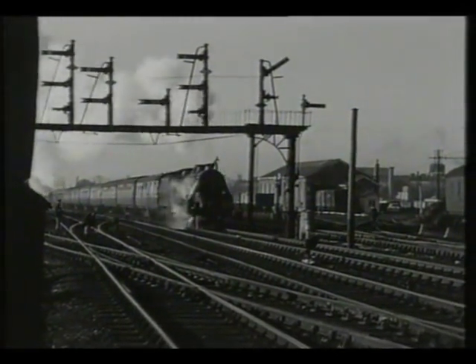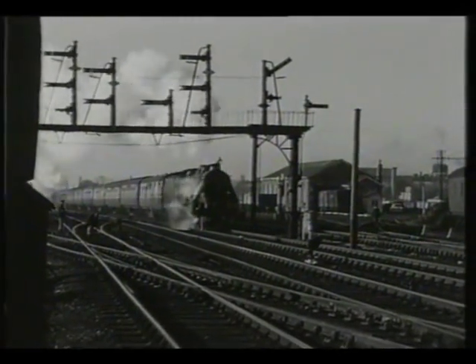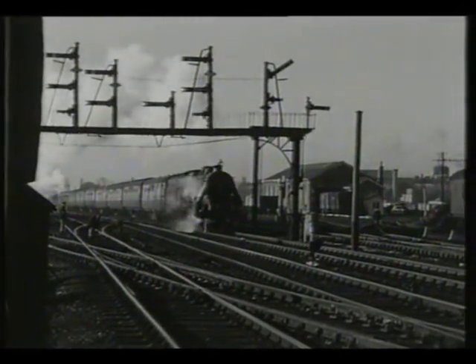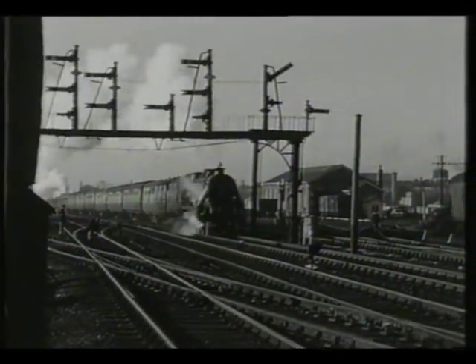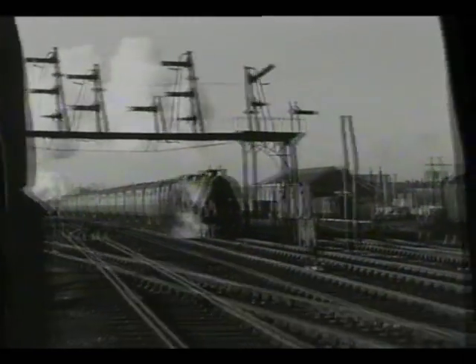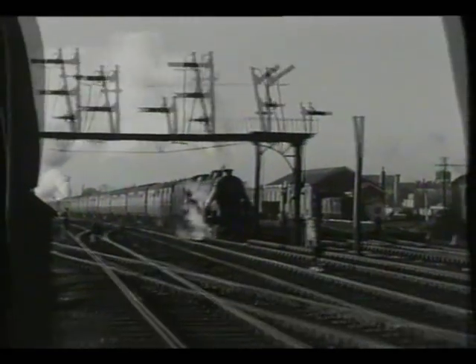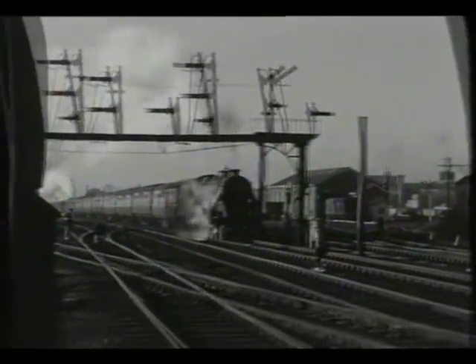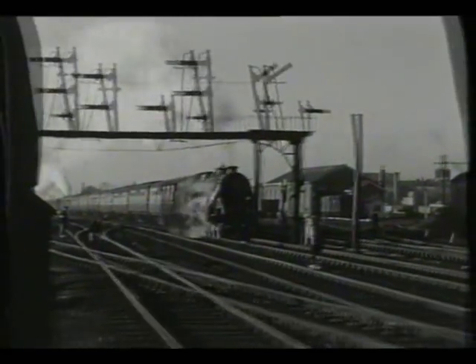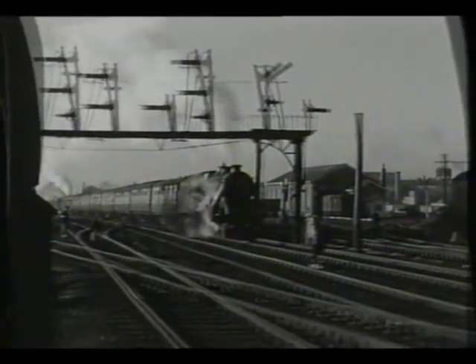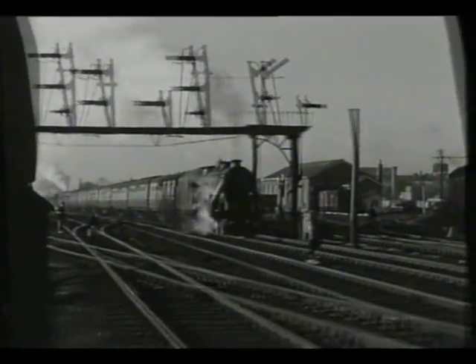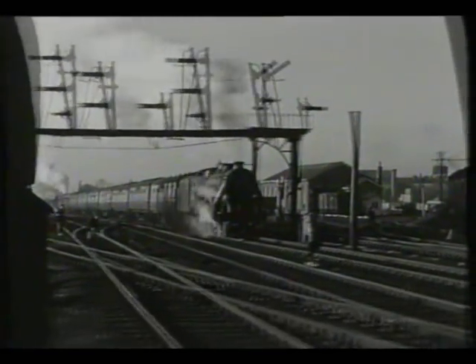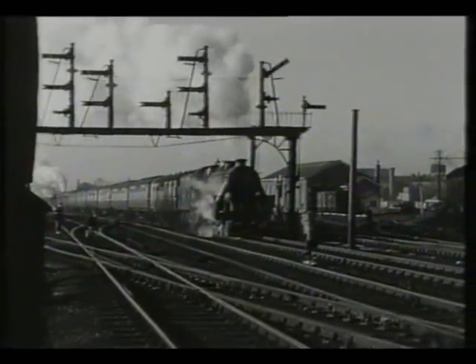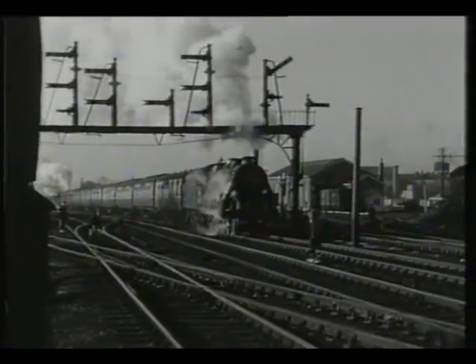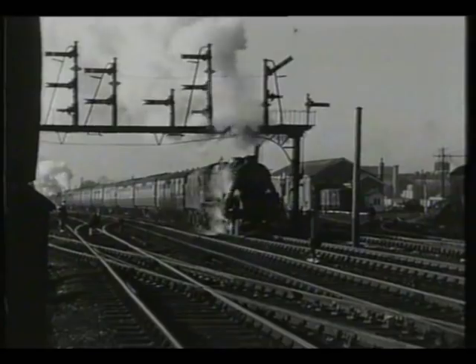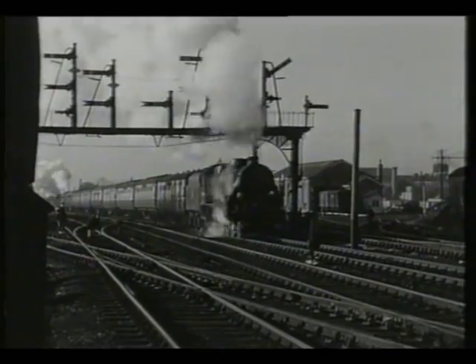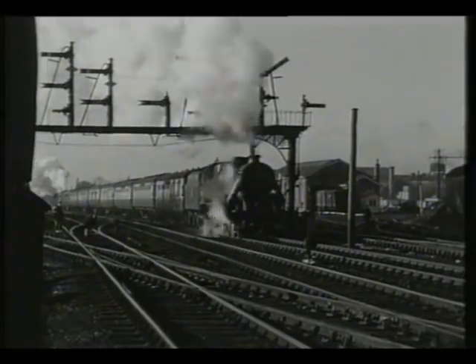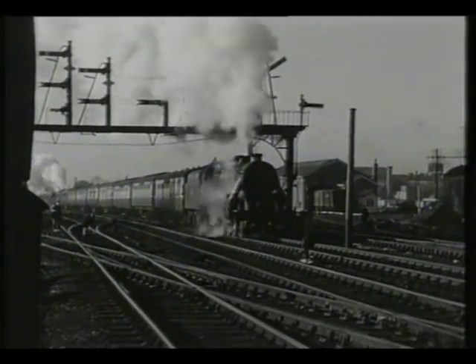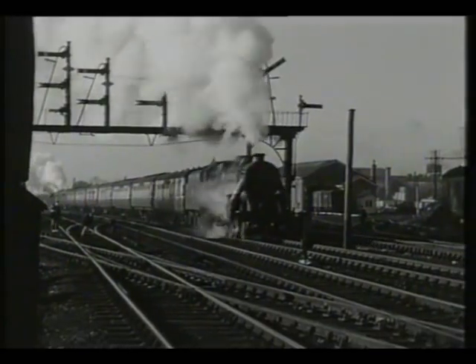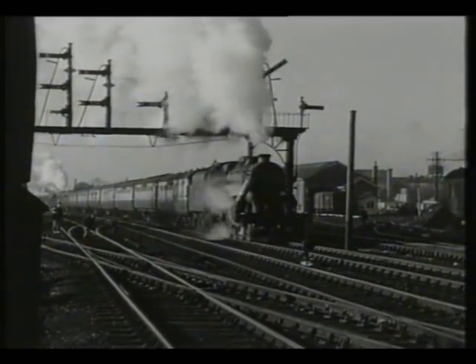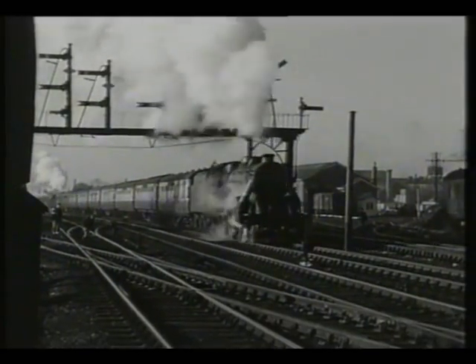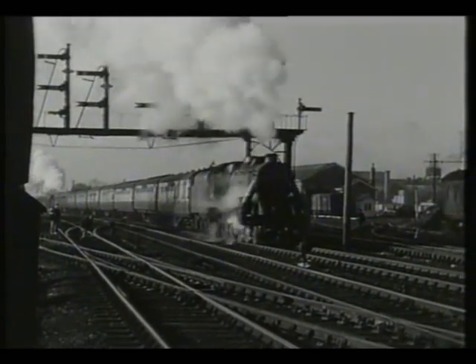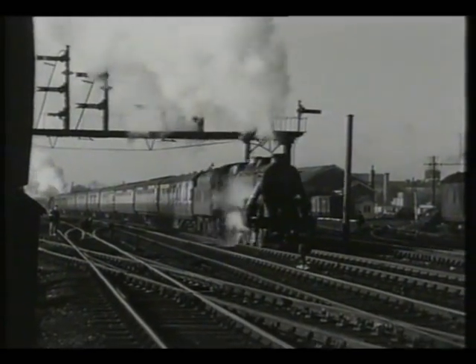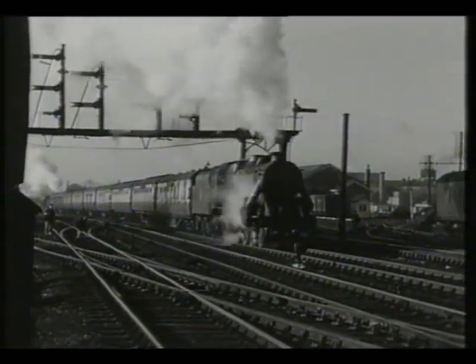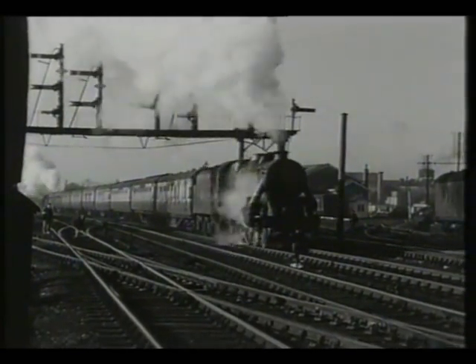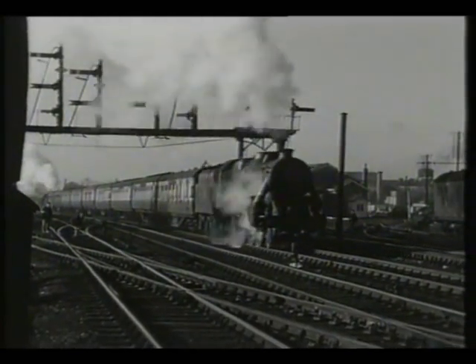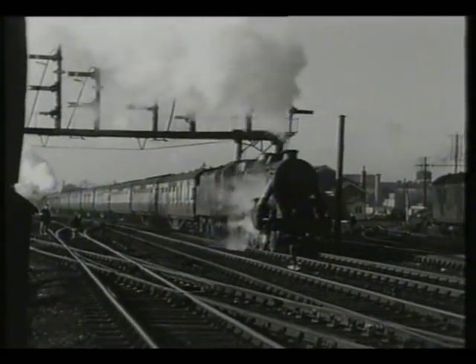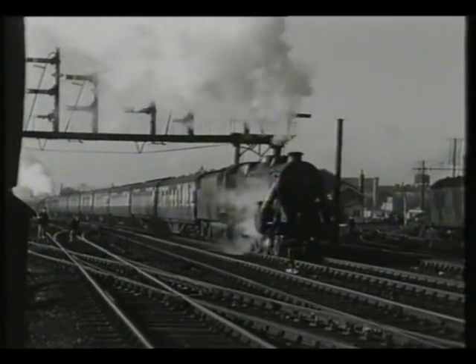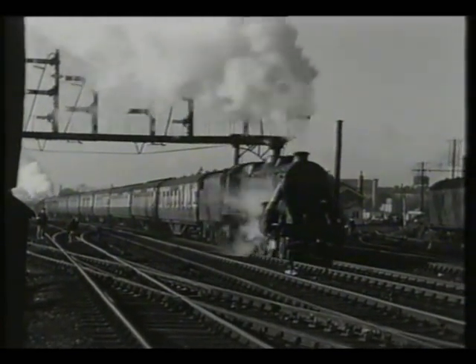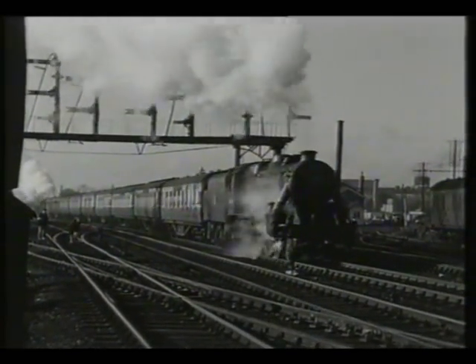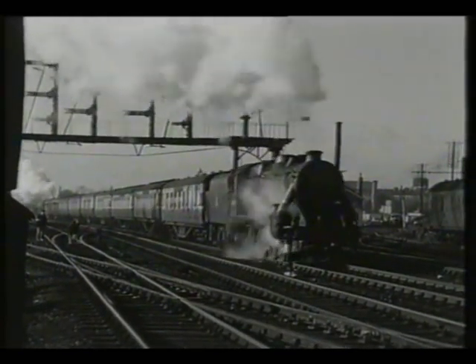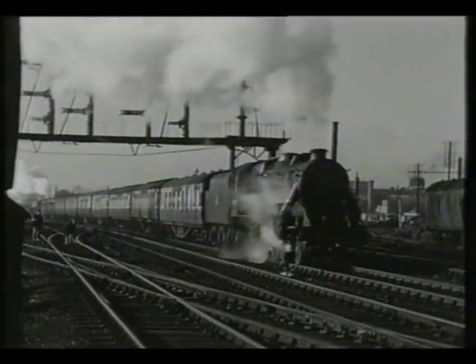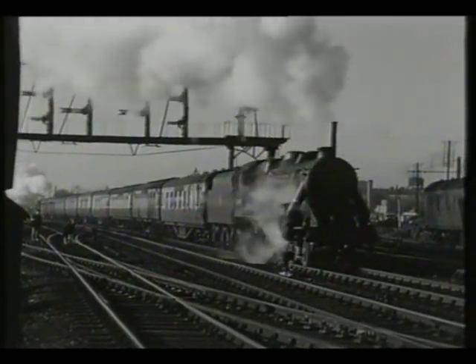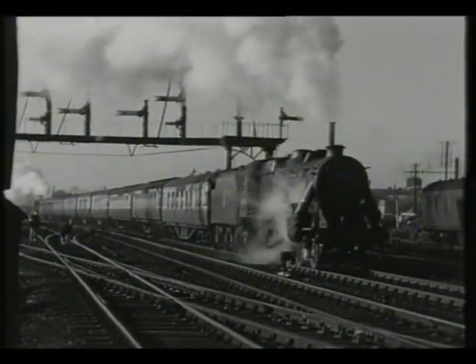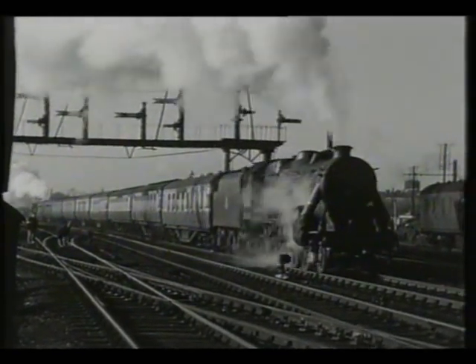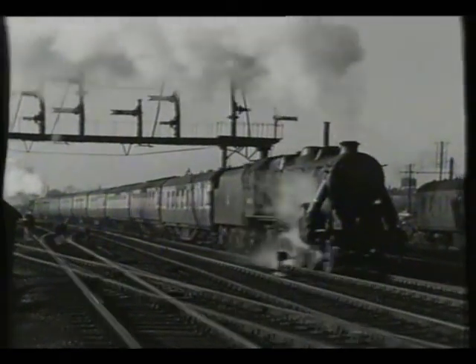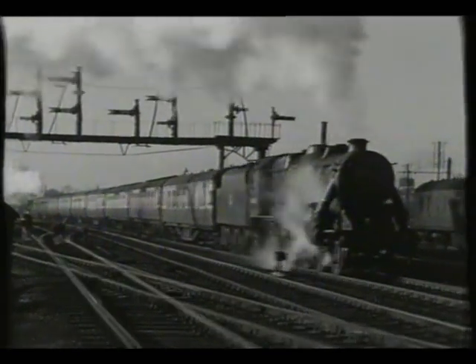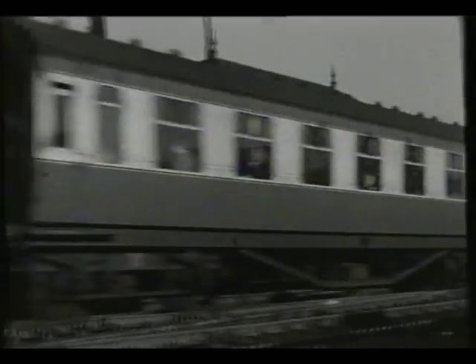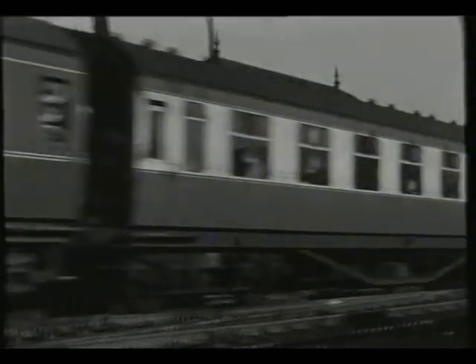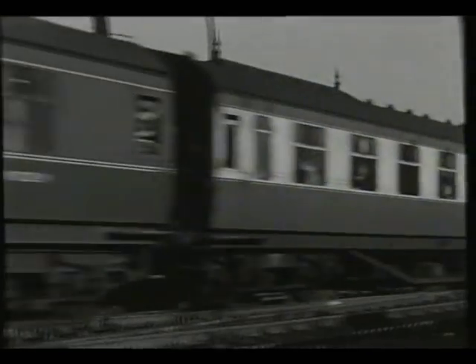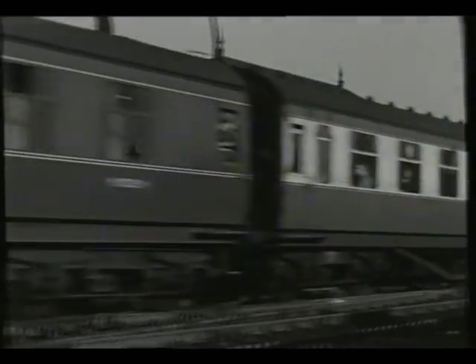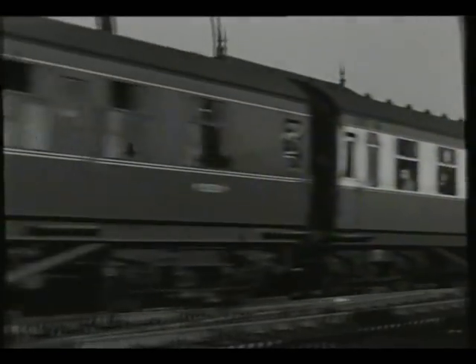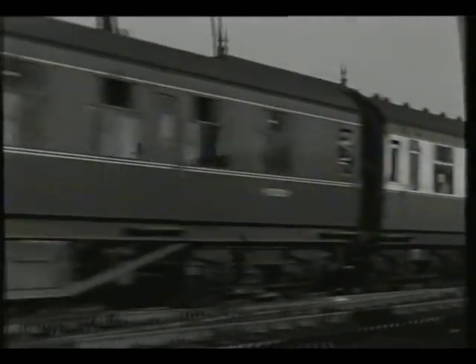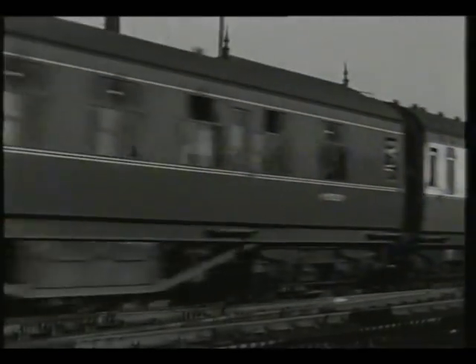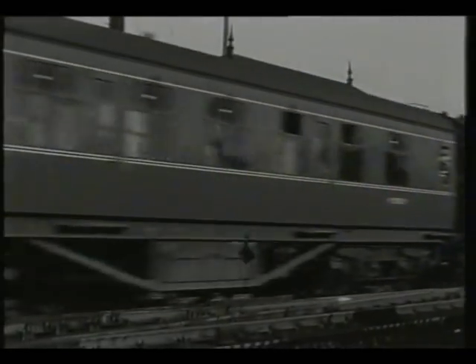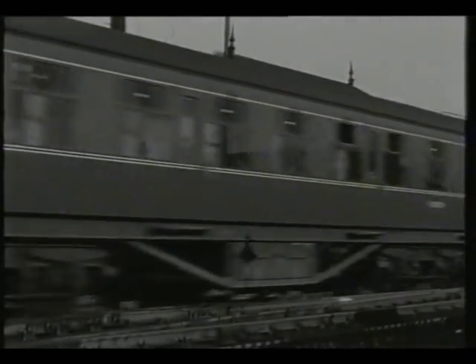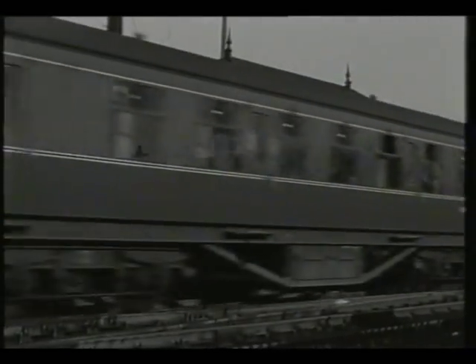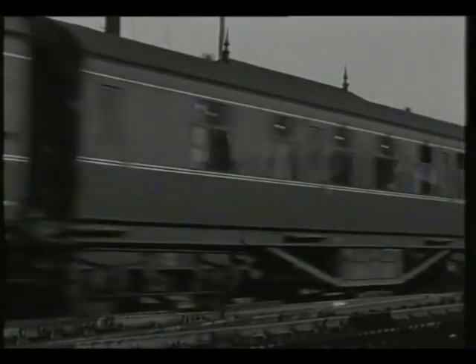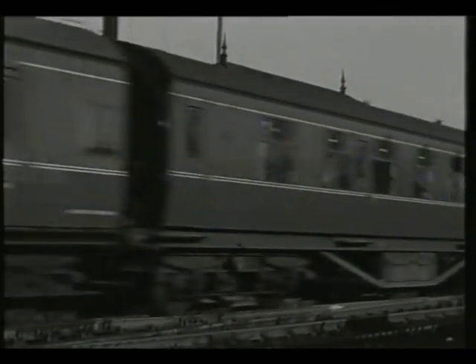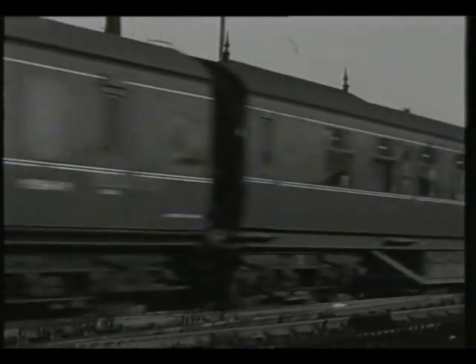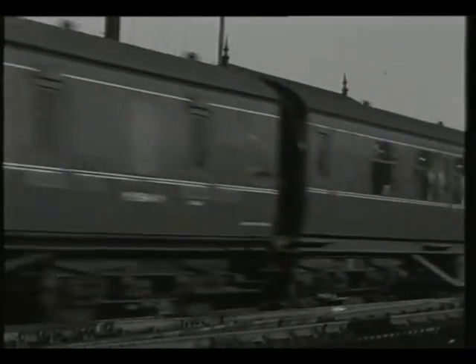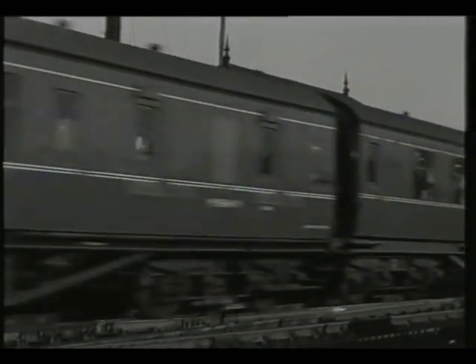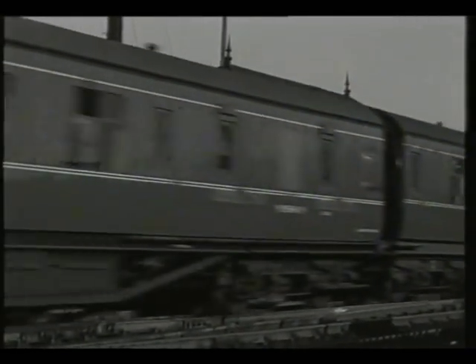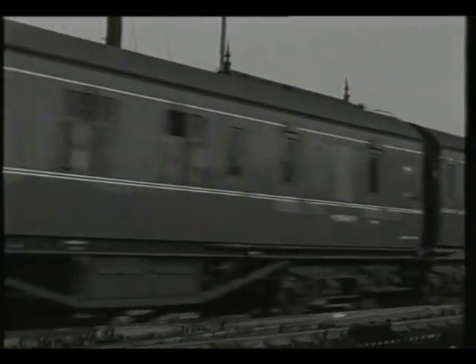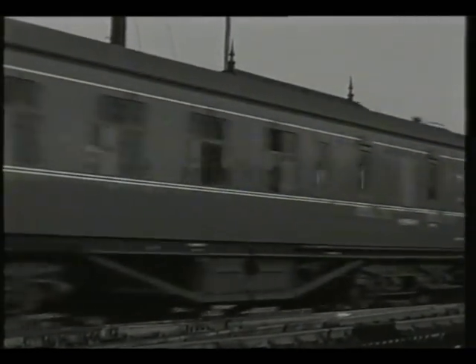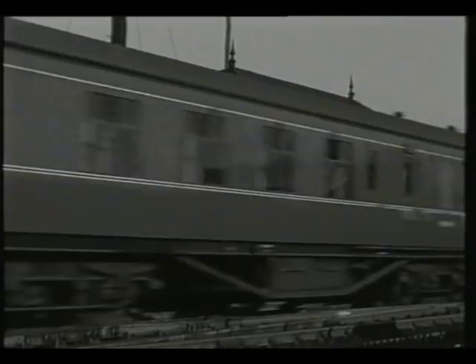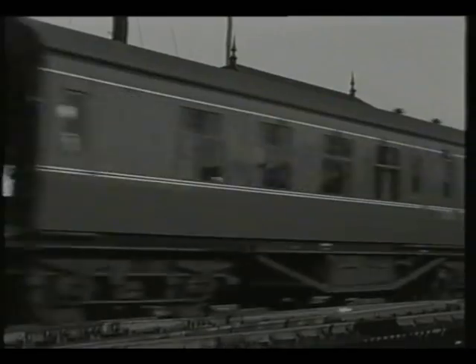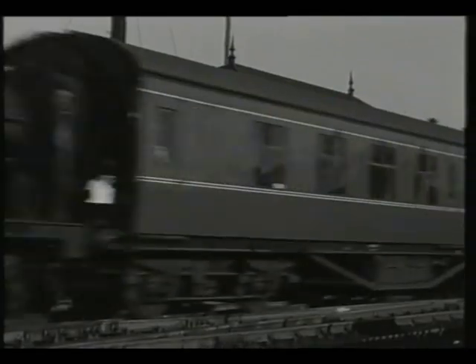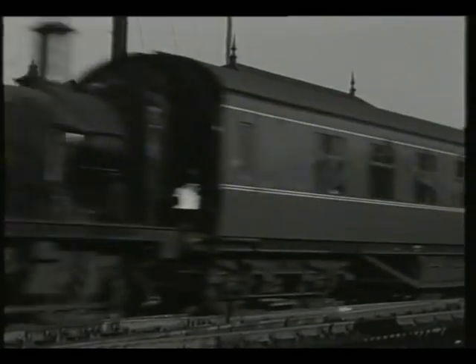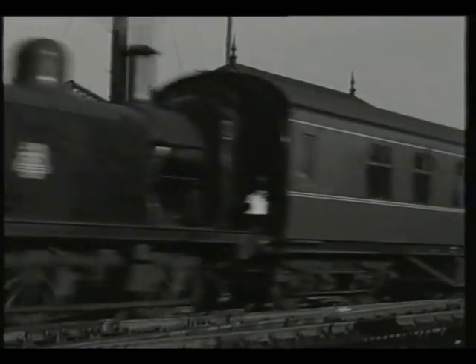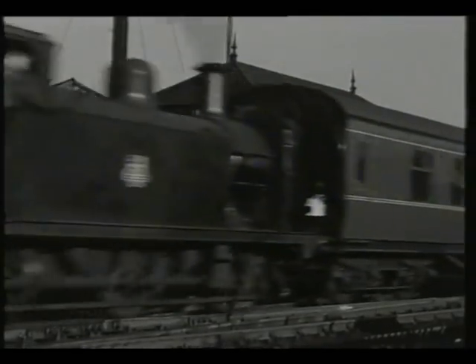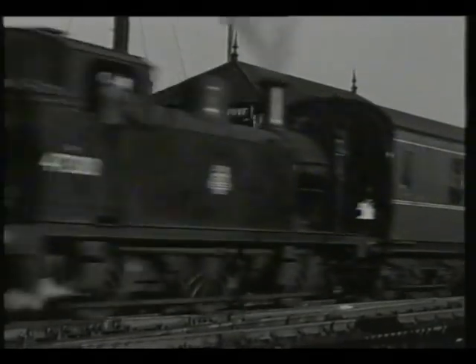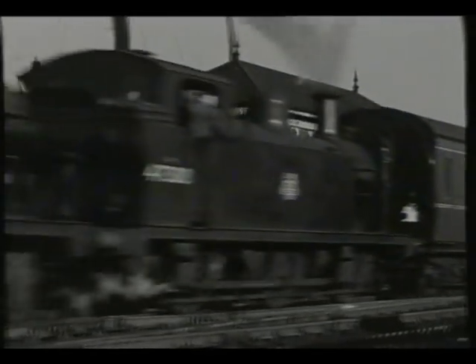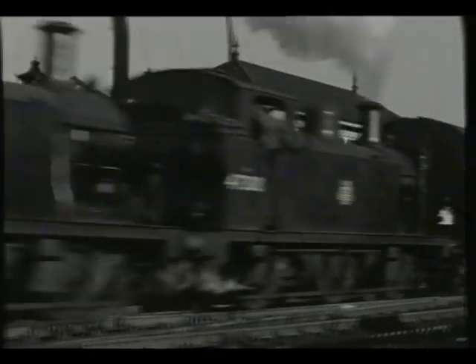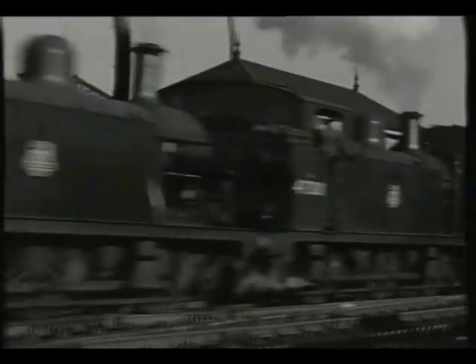It's interesting to note that both the locomotives seen here are Caprotti valve-geared versions of the familiar Stanier Black 5s.